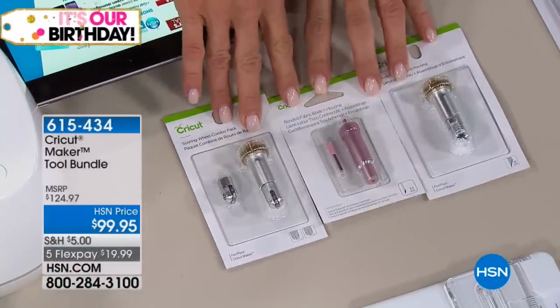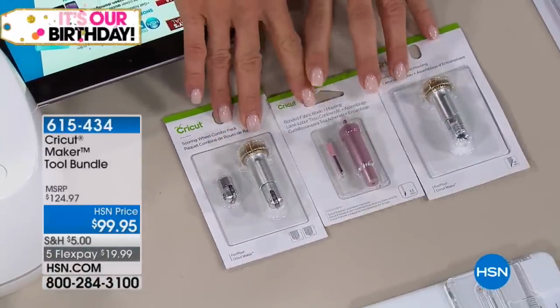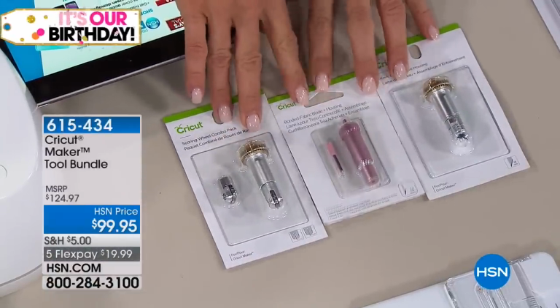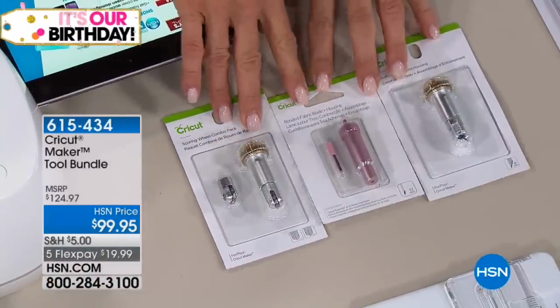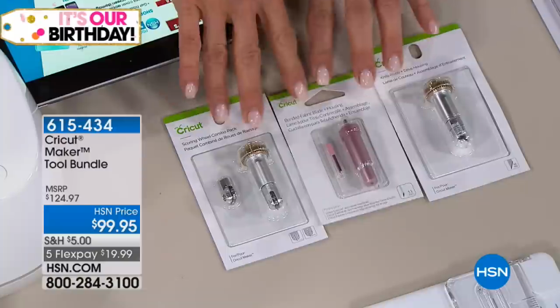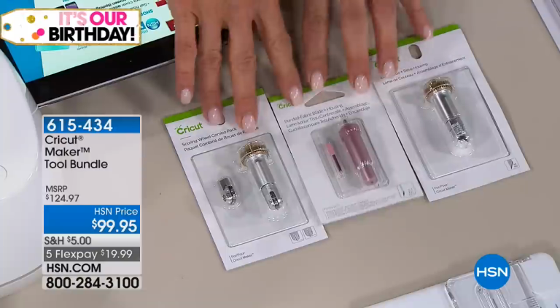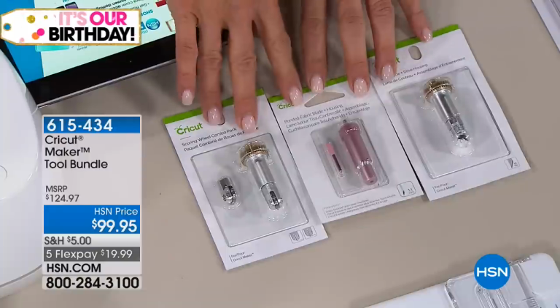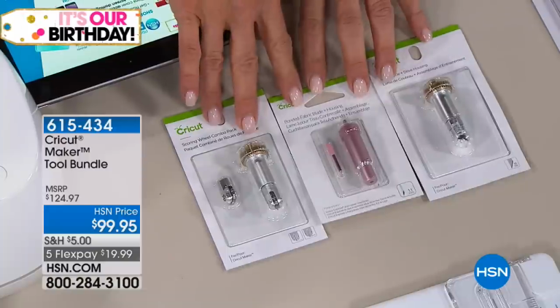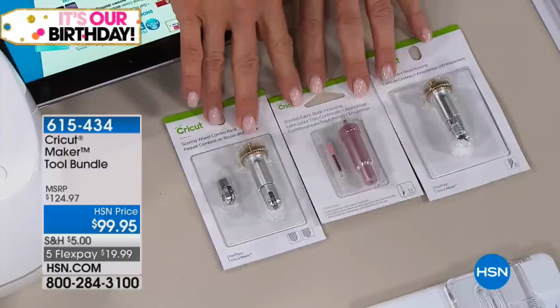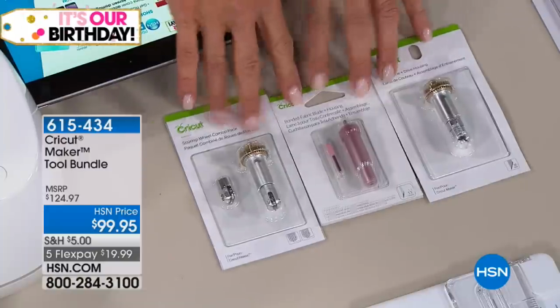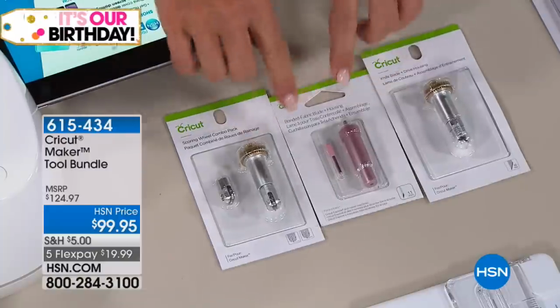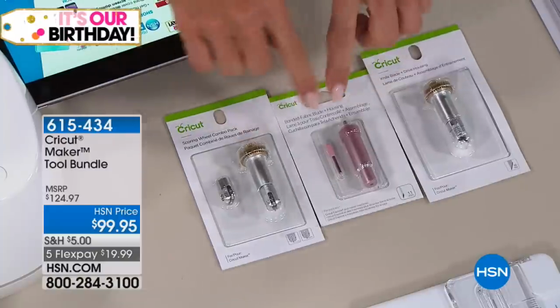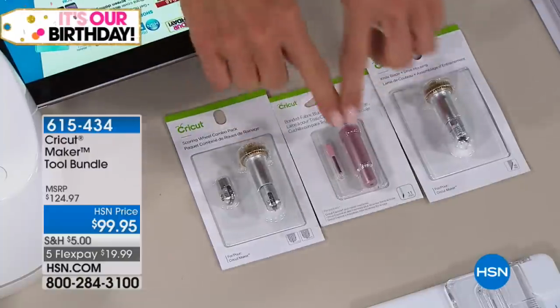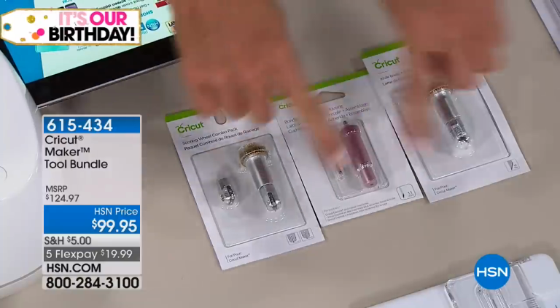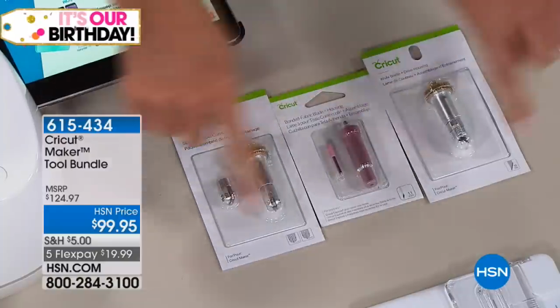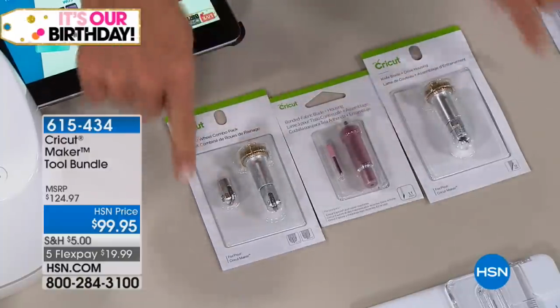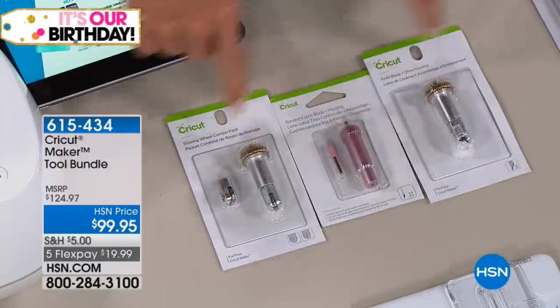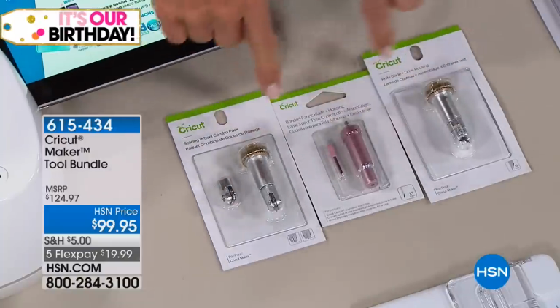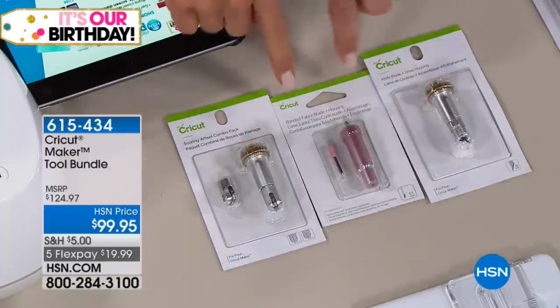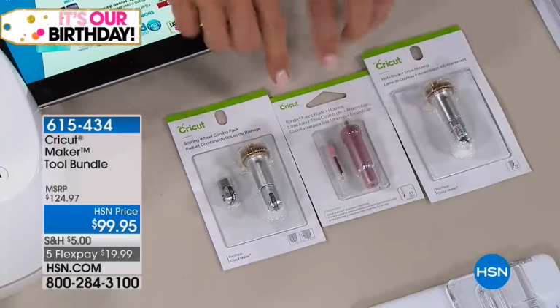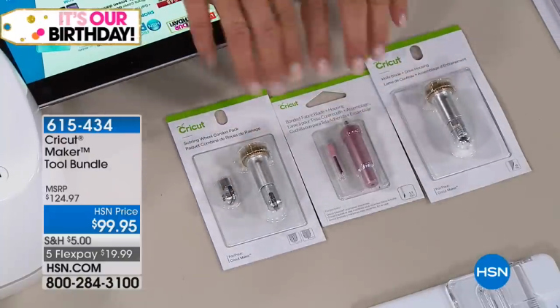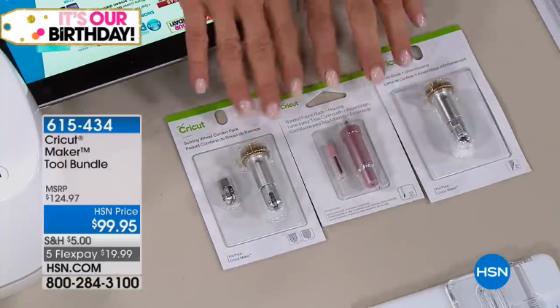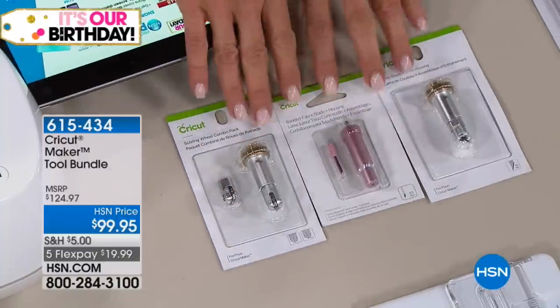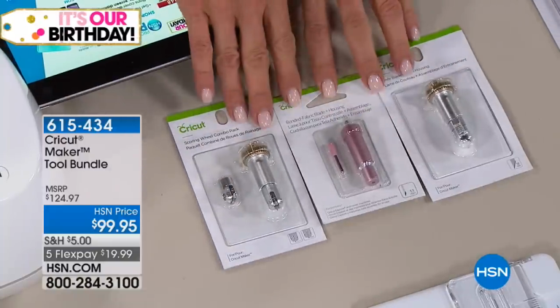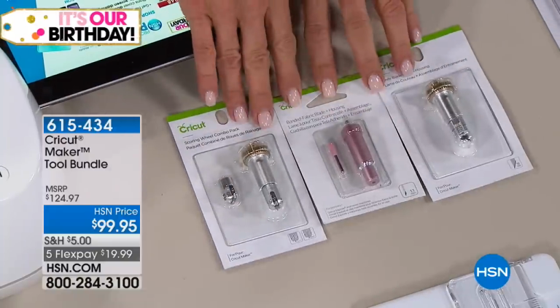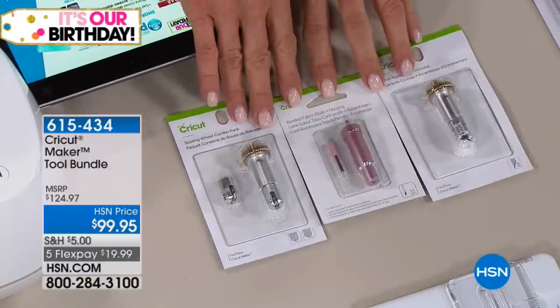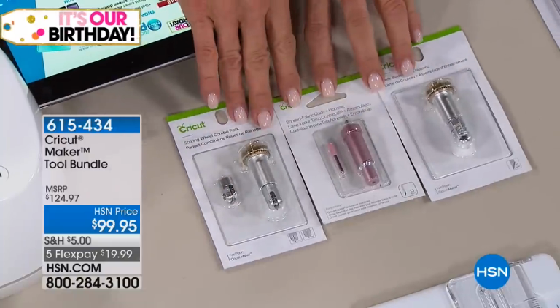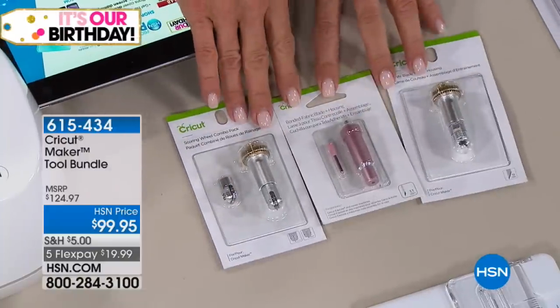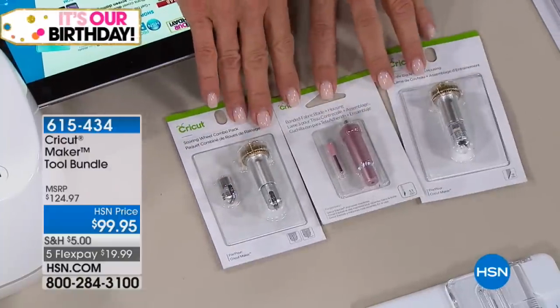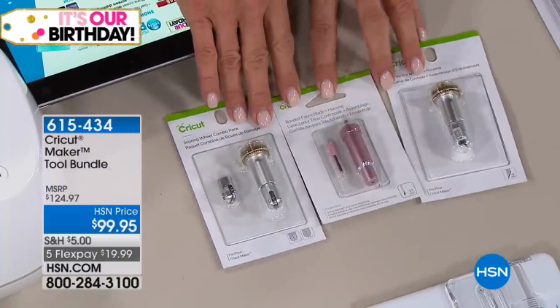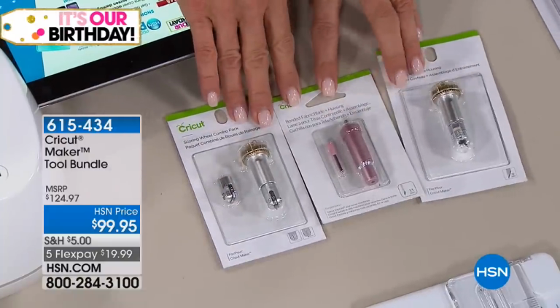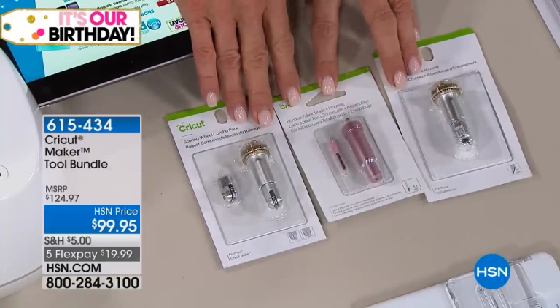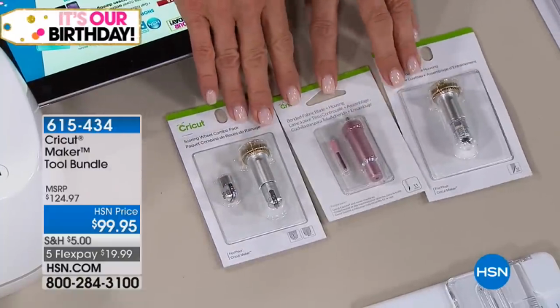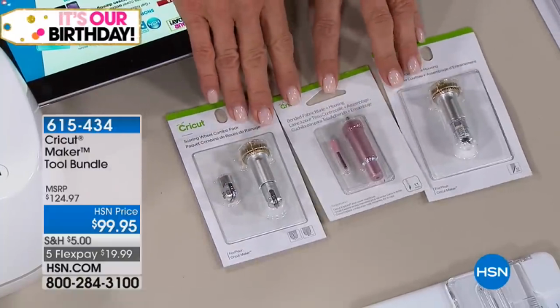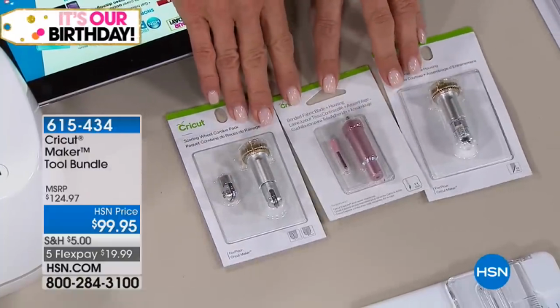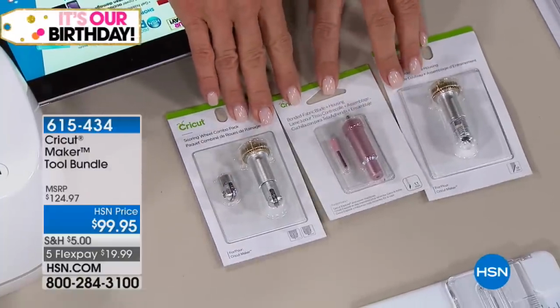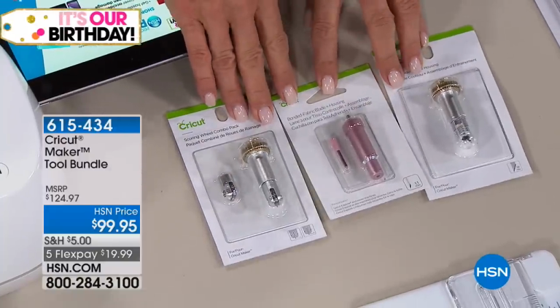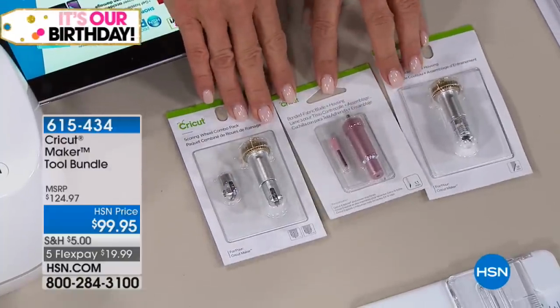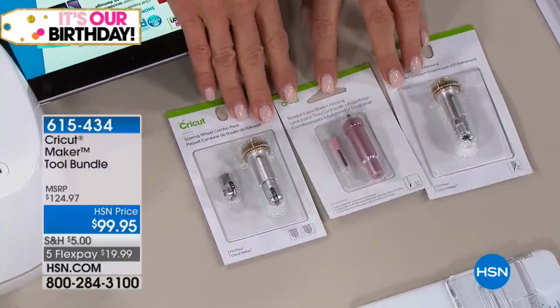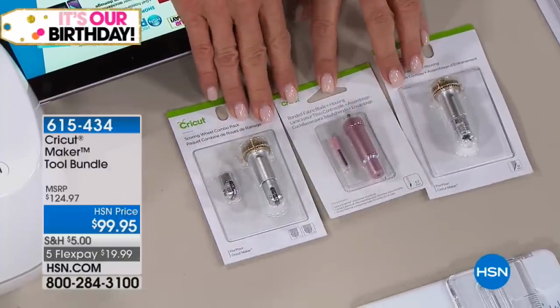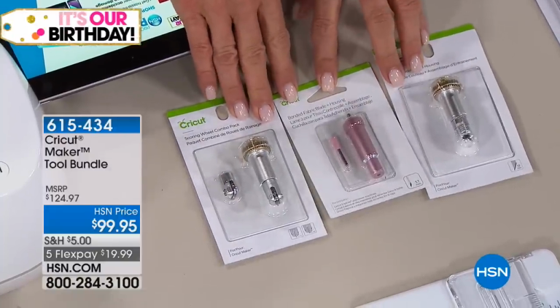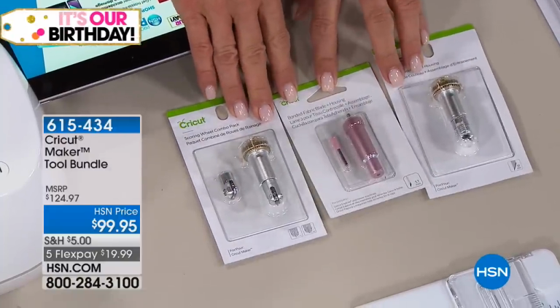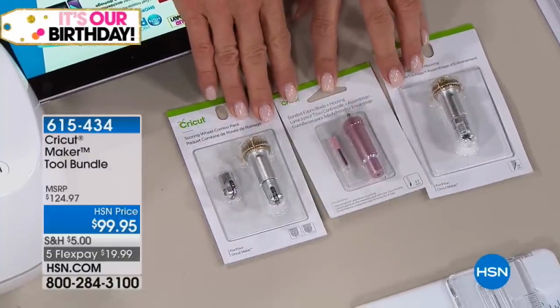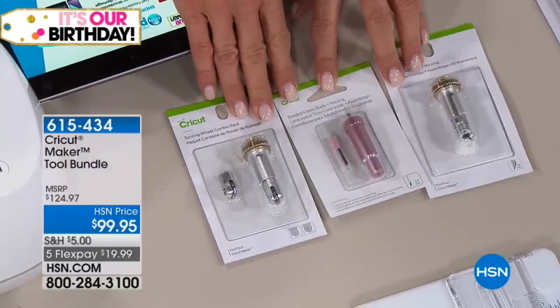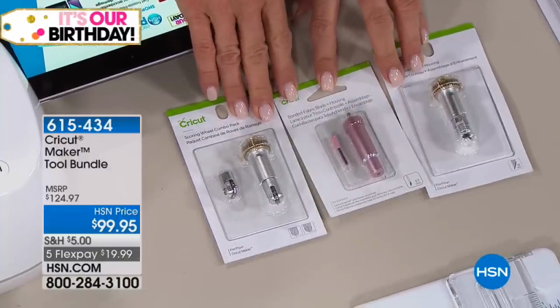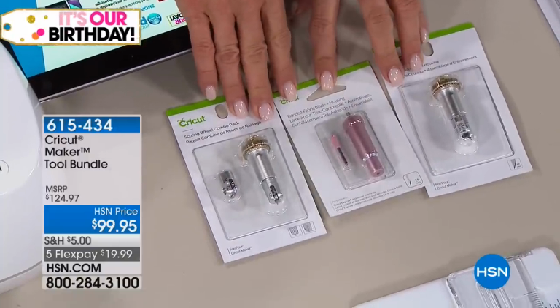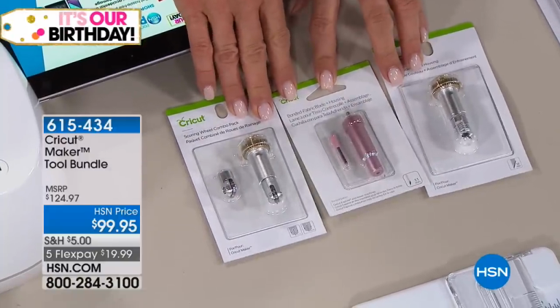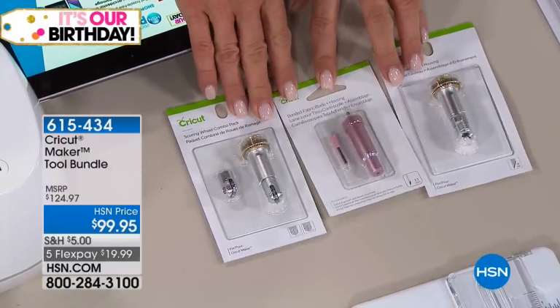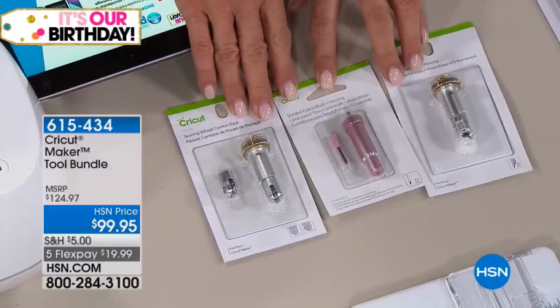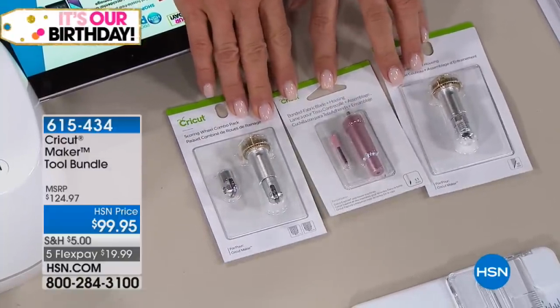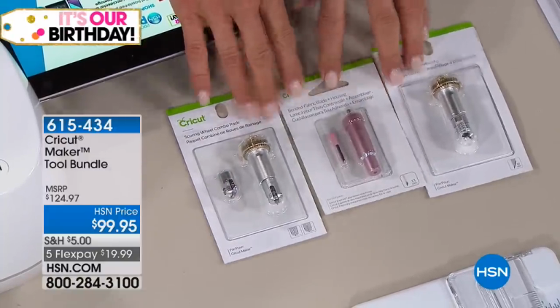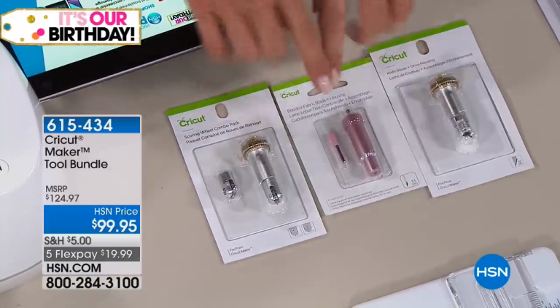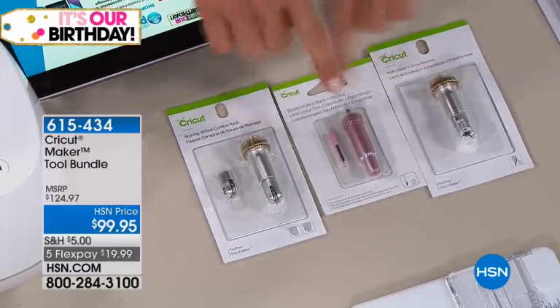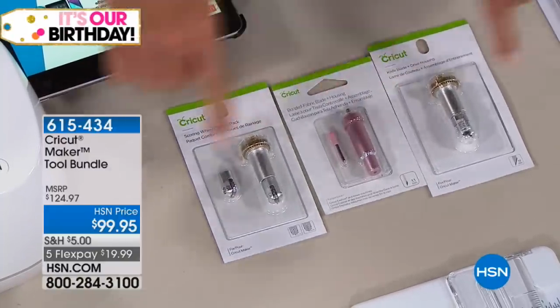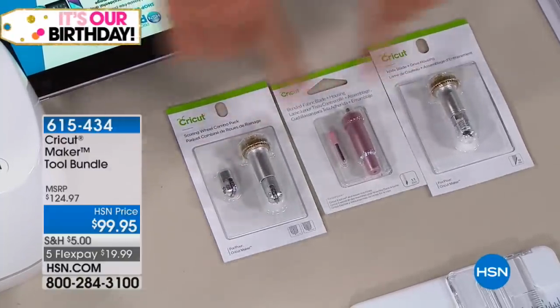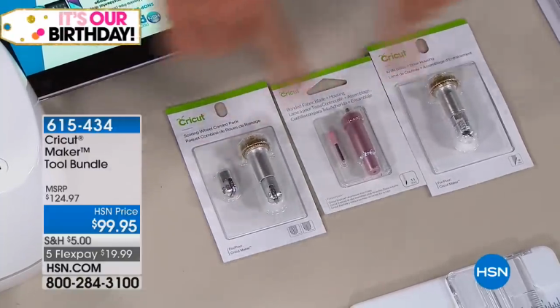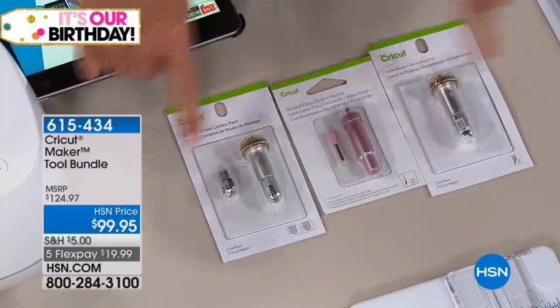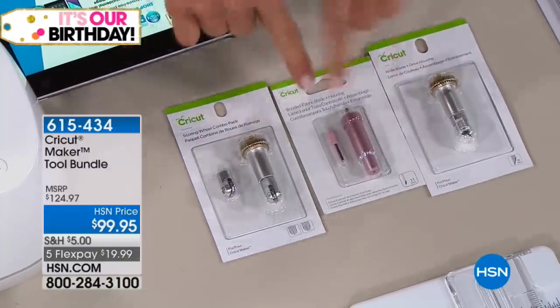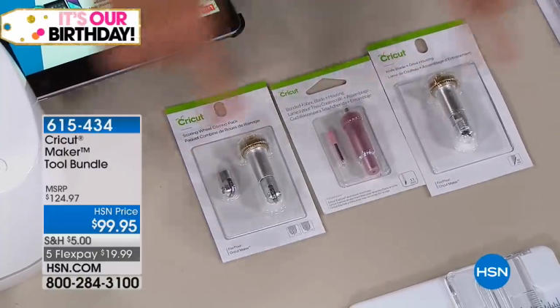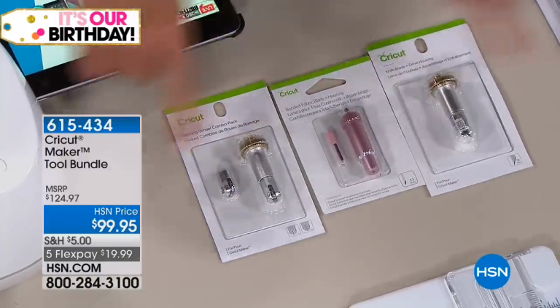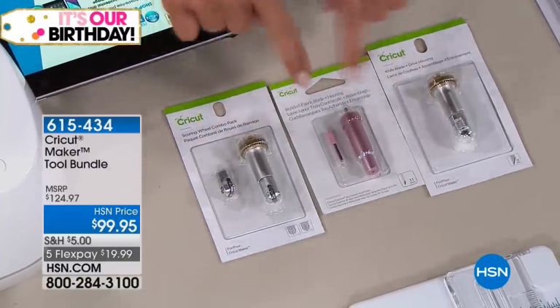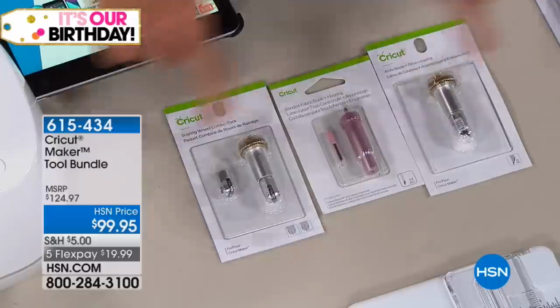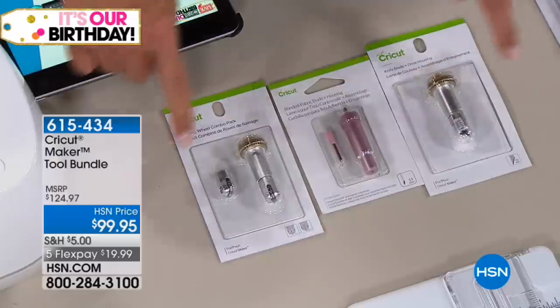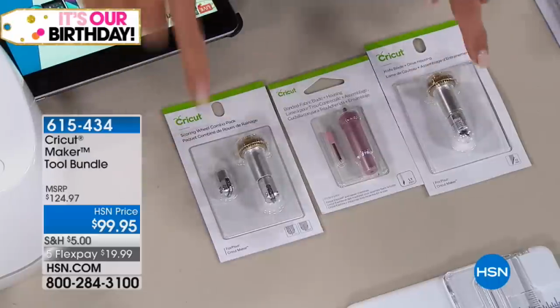Already 600 of this particular bundle have been ordered. If you already have the Cricut Maker, this is what you don't have.